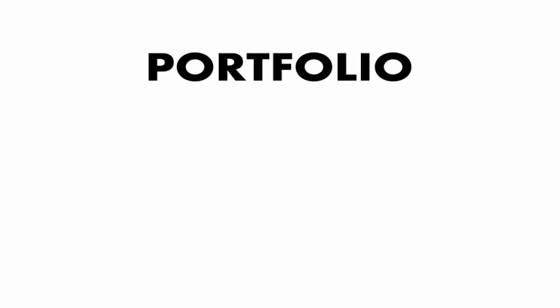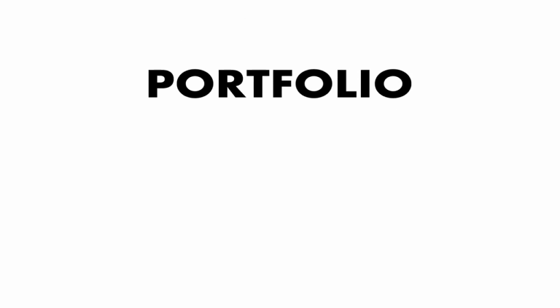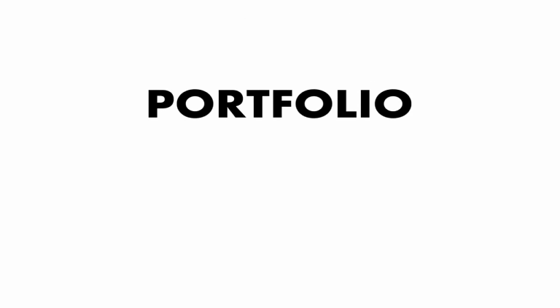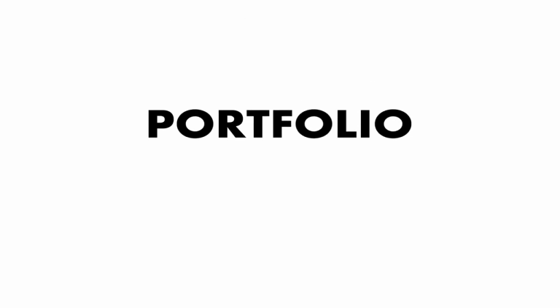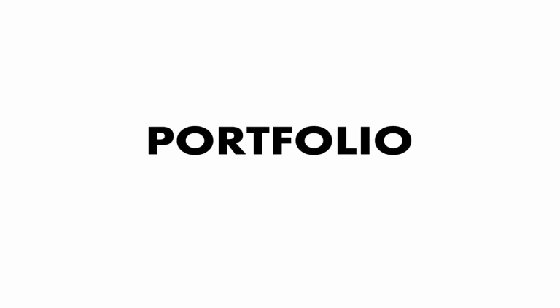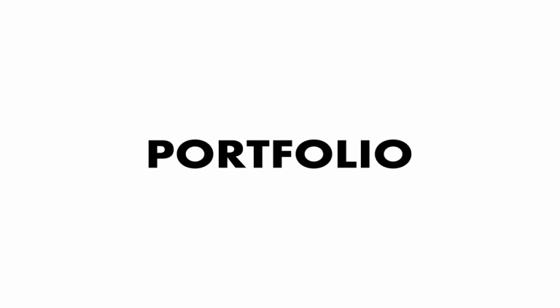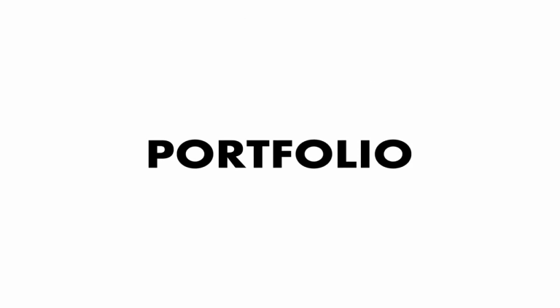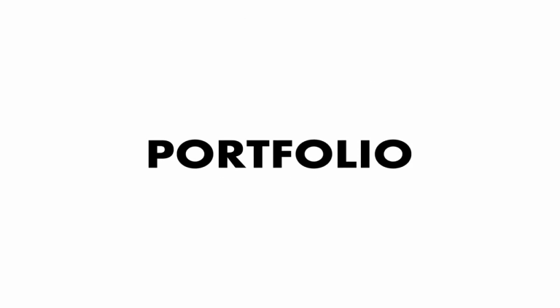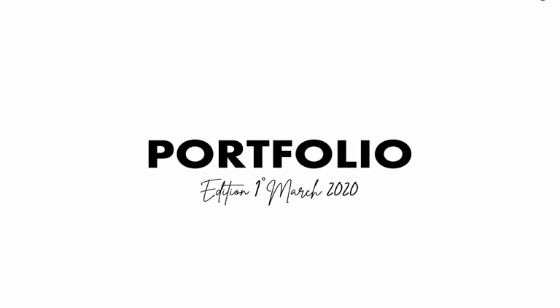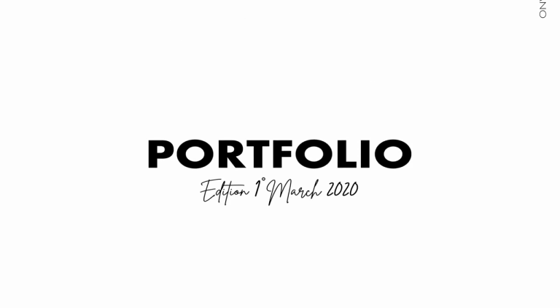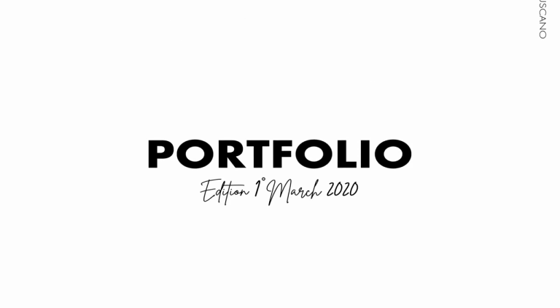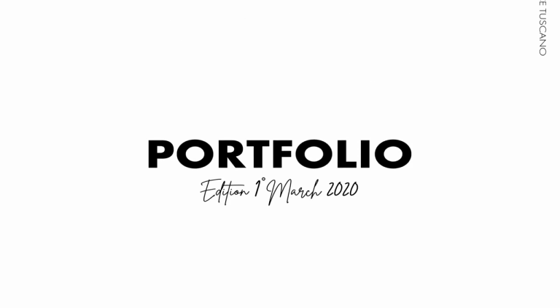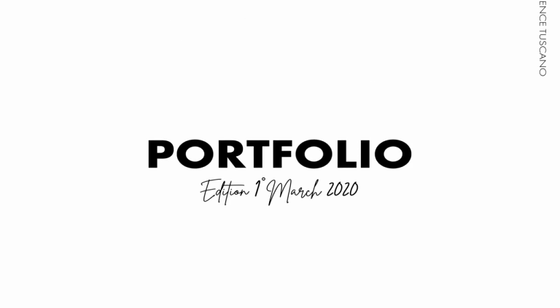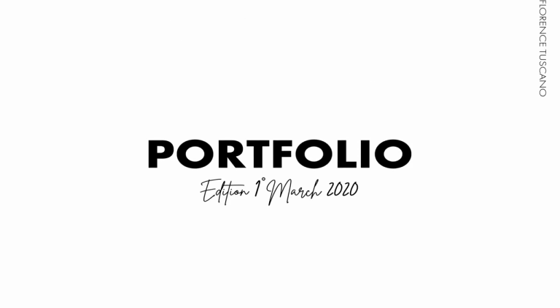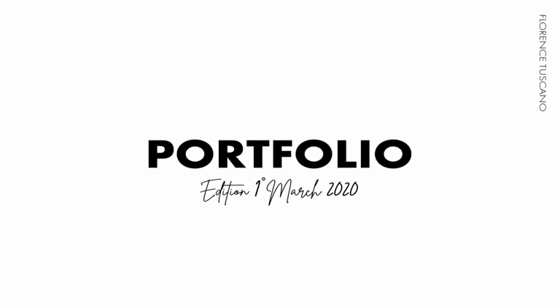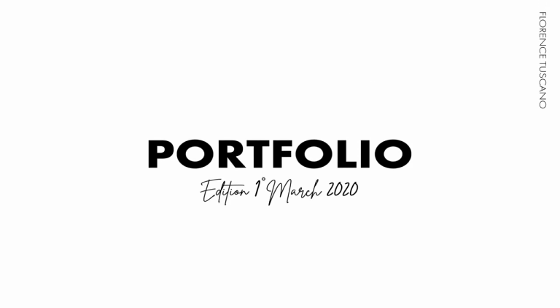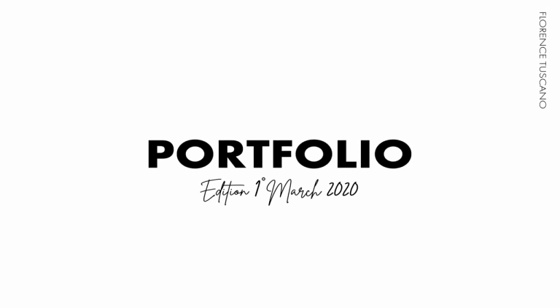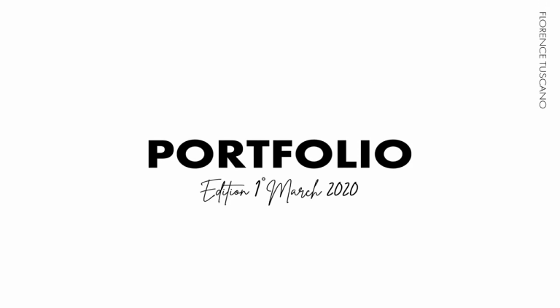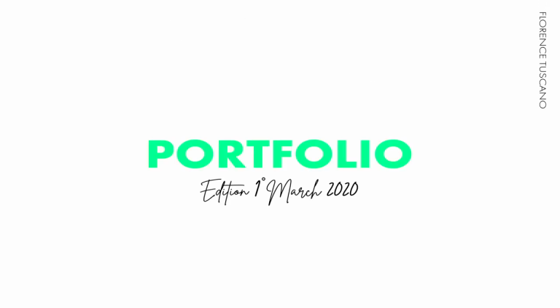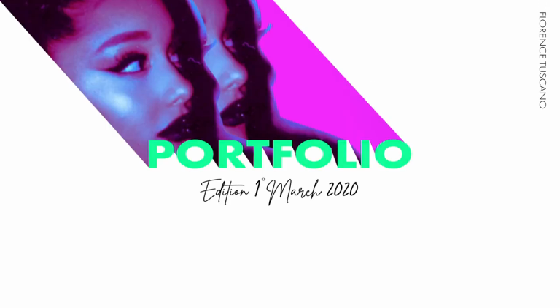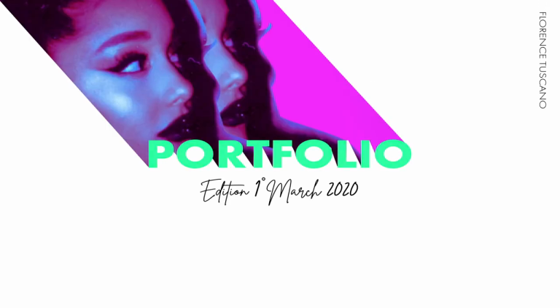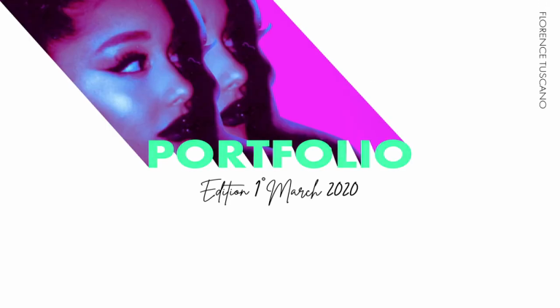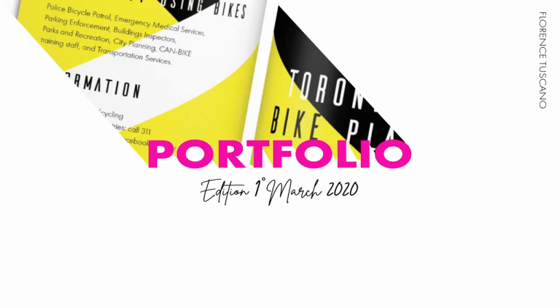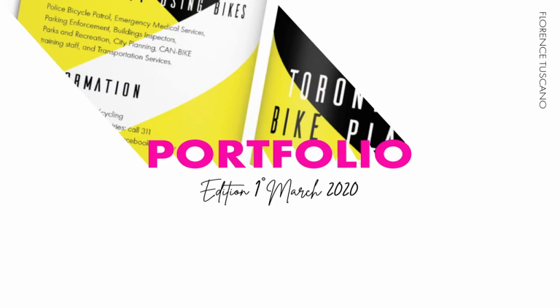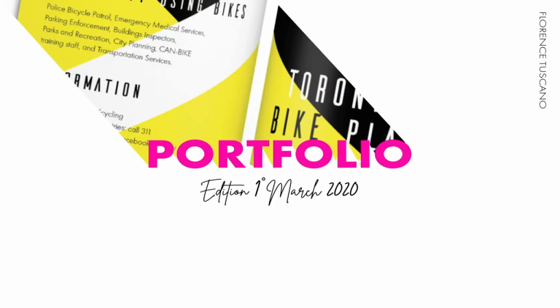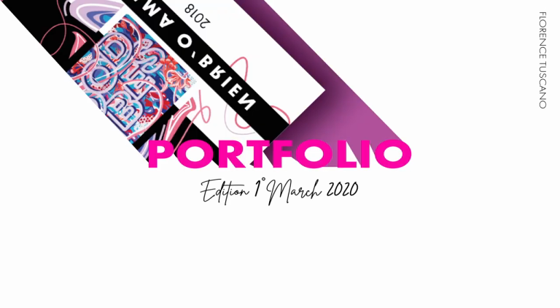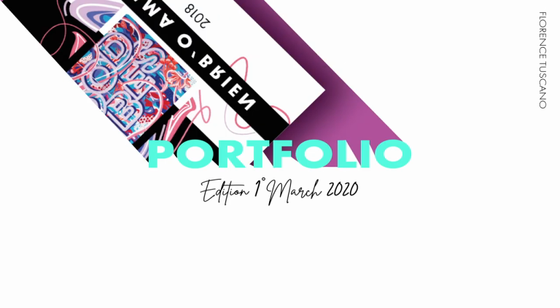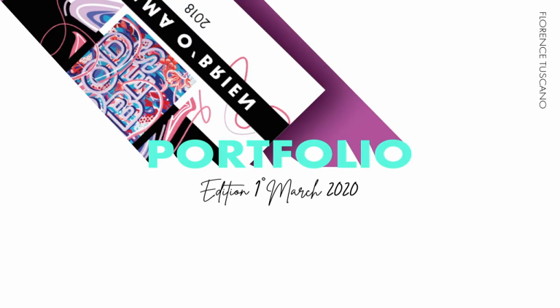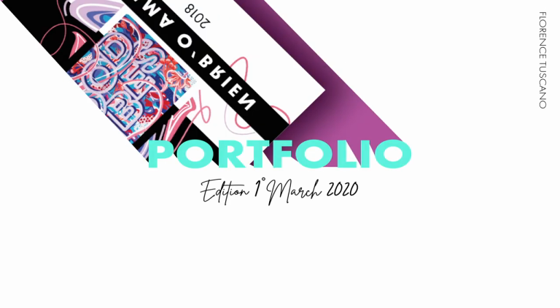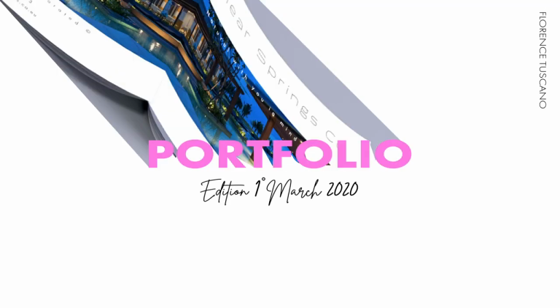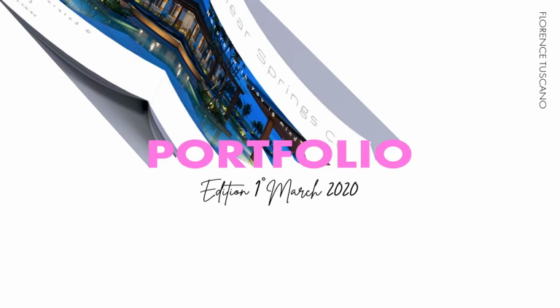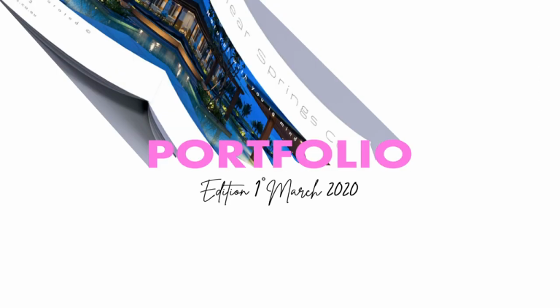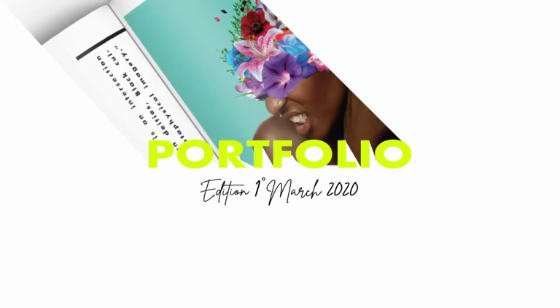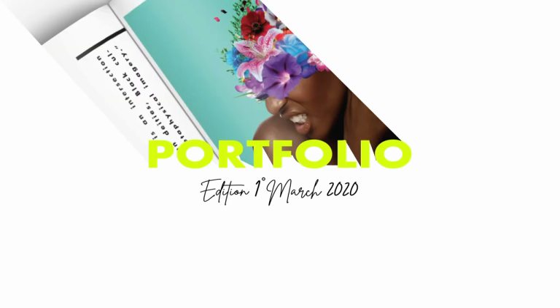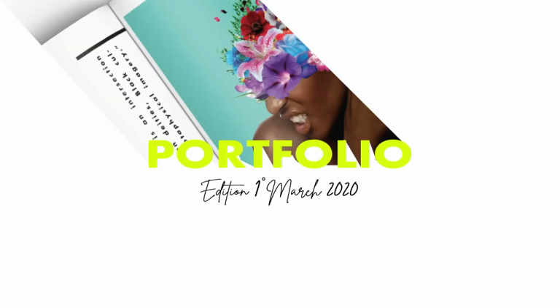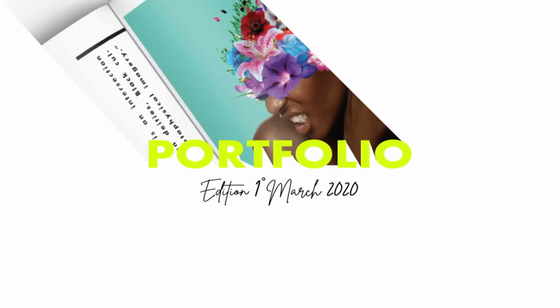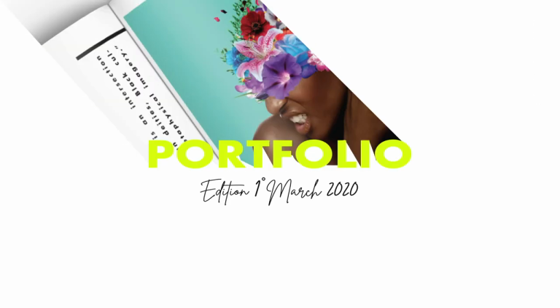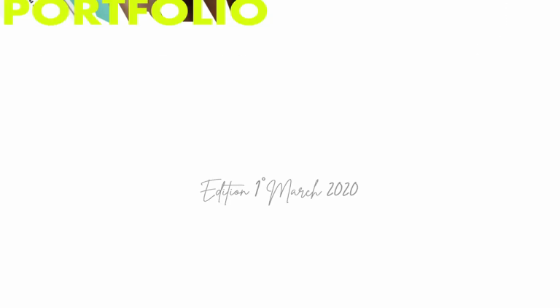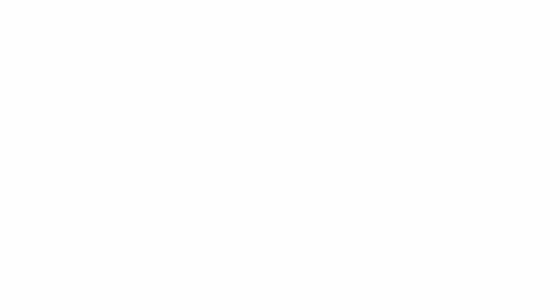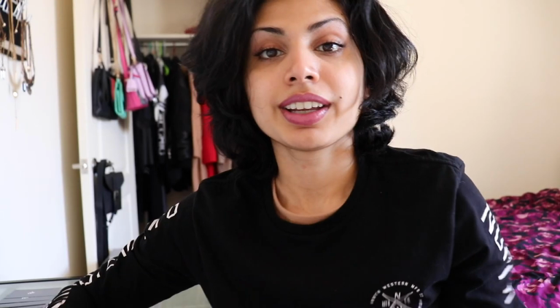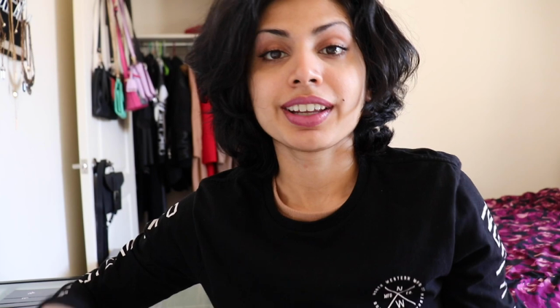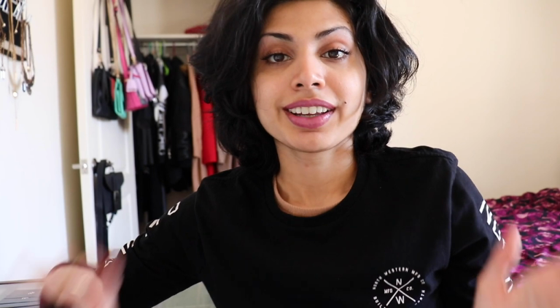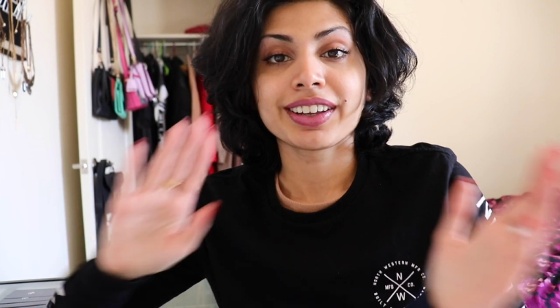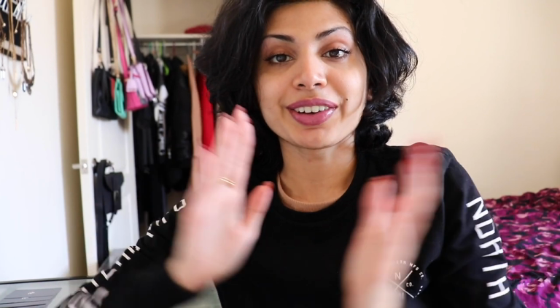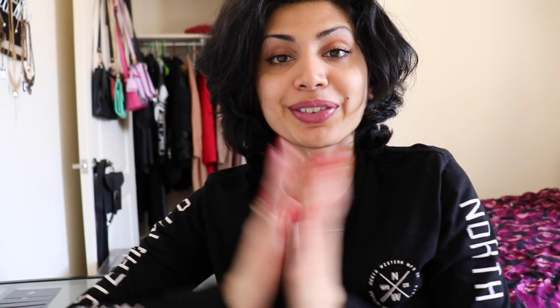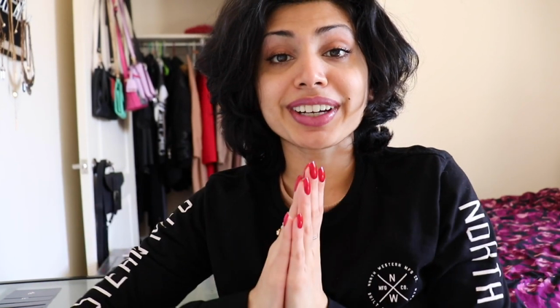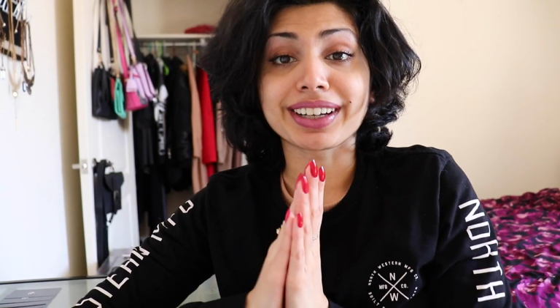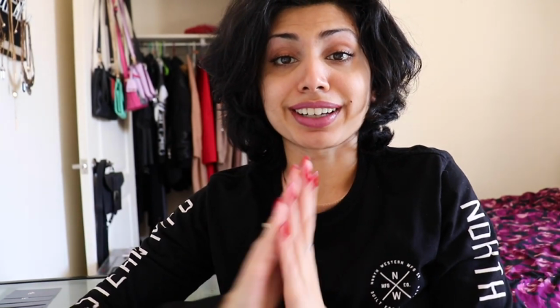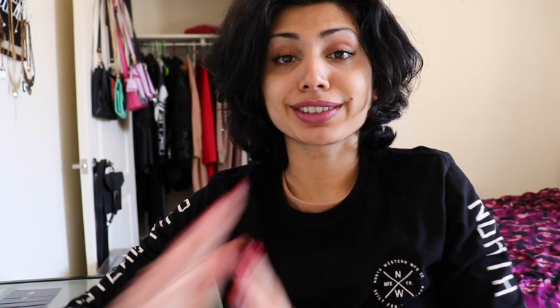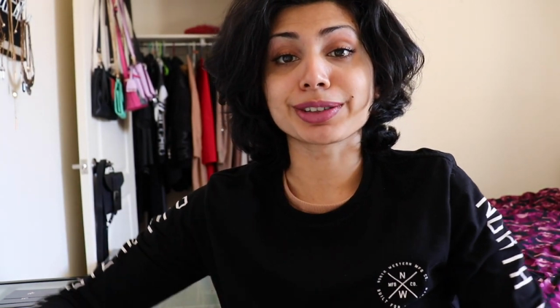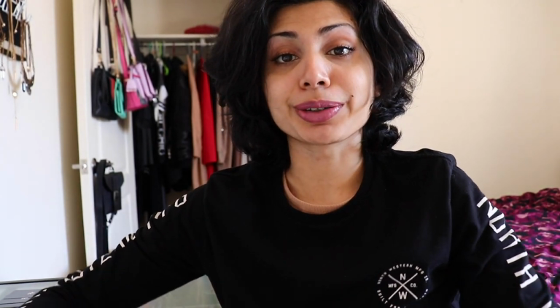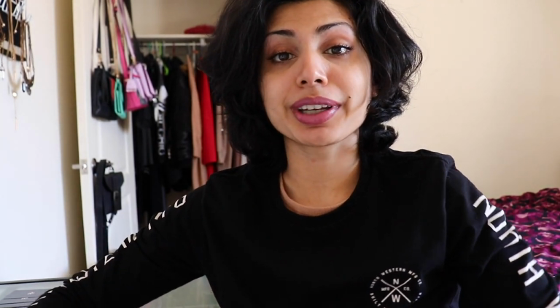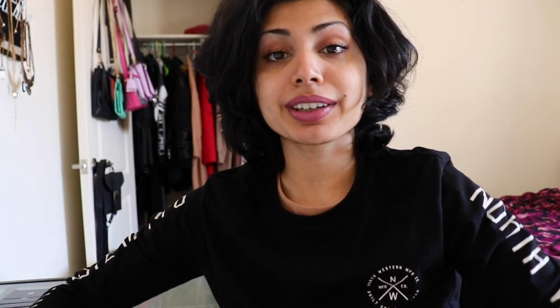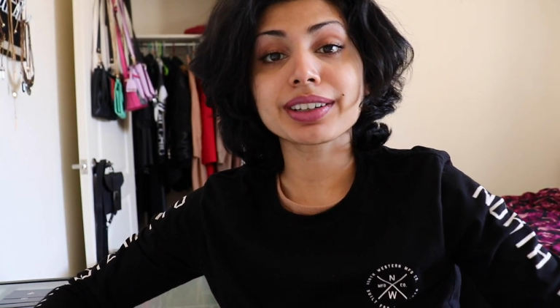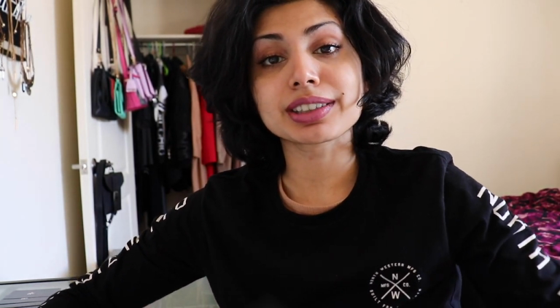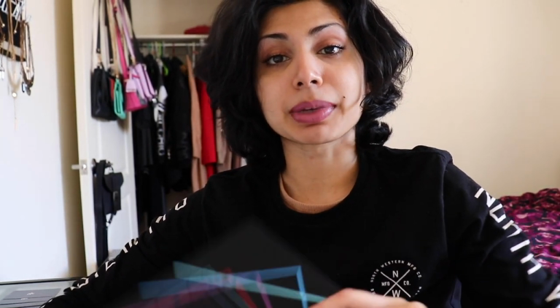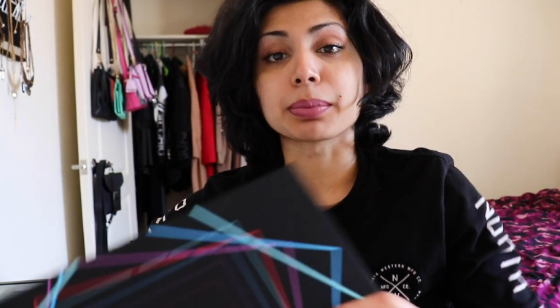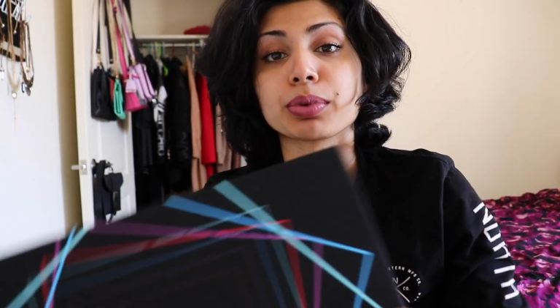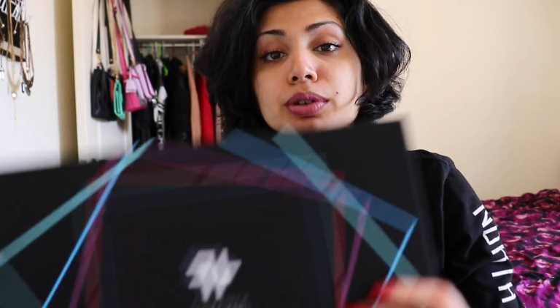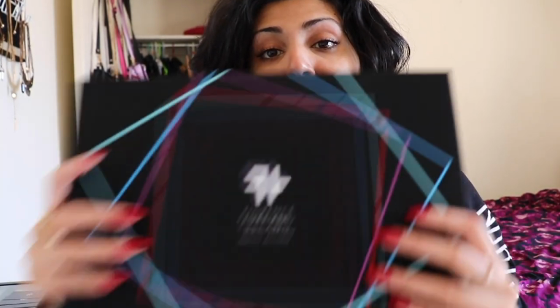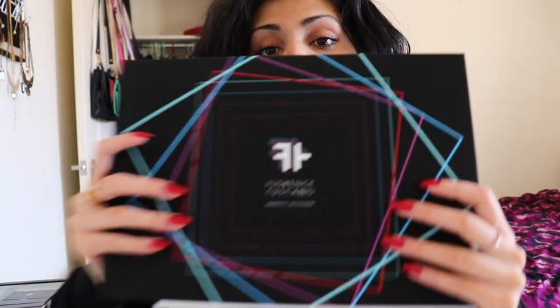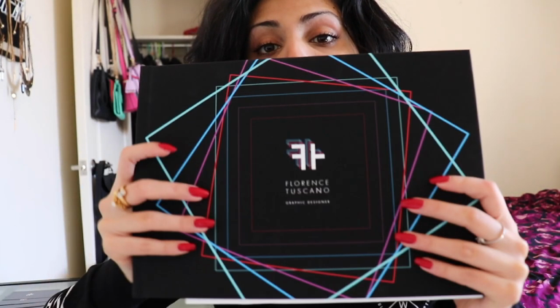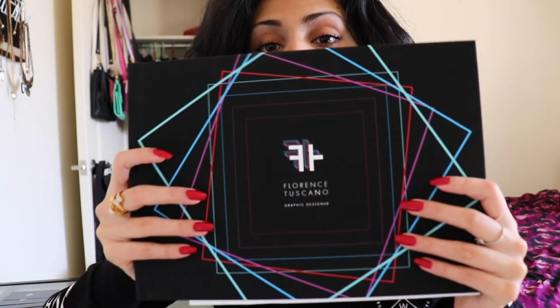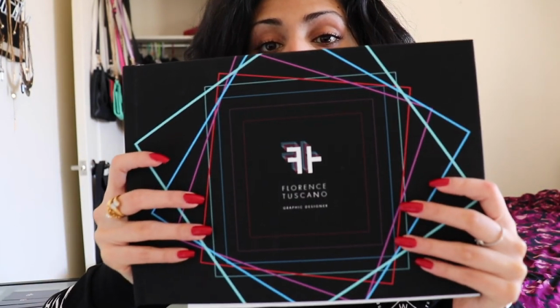Hey guys, hope everyone is doing well today. I'll be showing you my portfolio. Alright guys, so here is my portfolio.